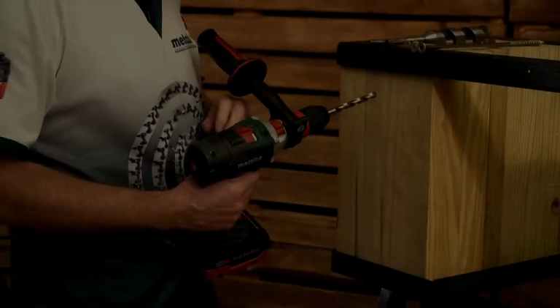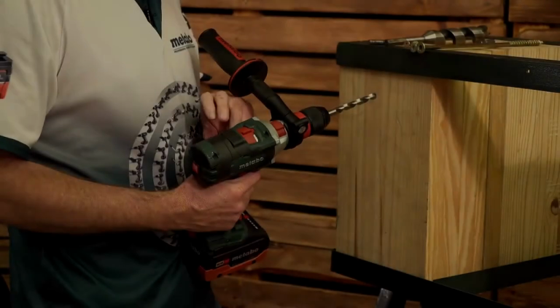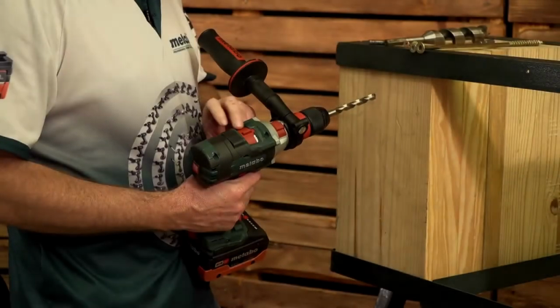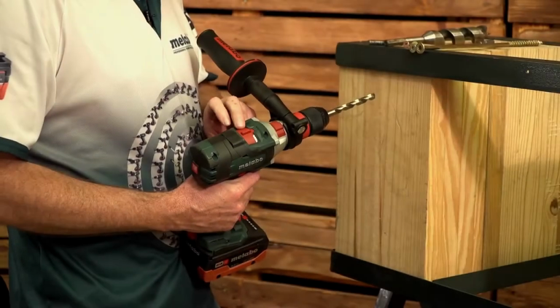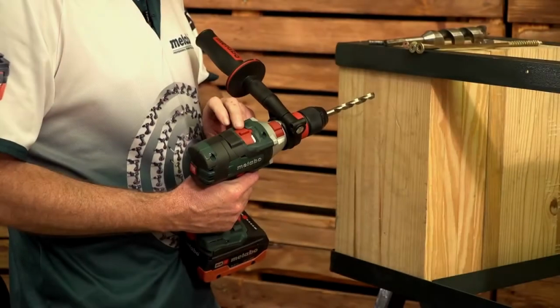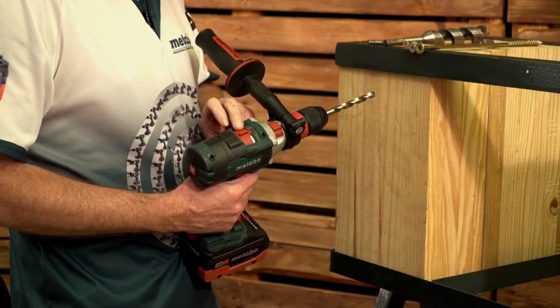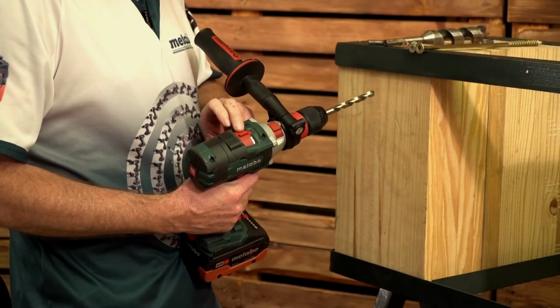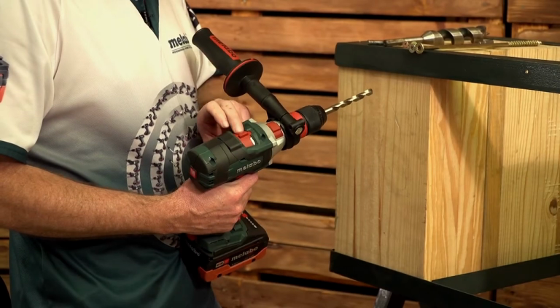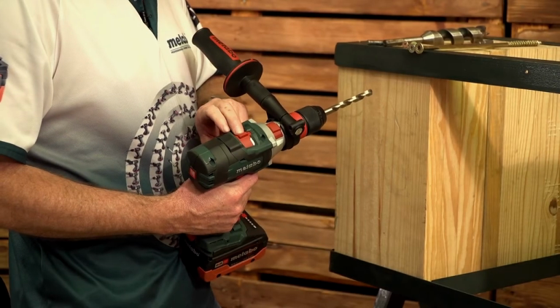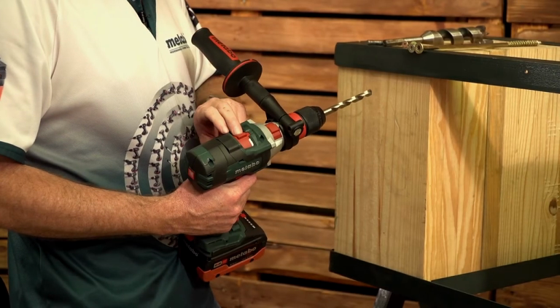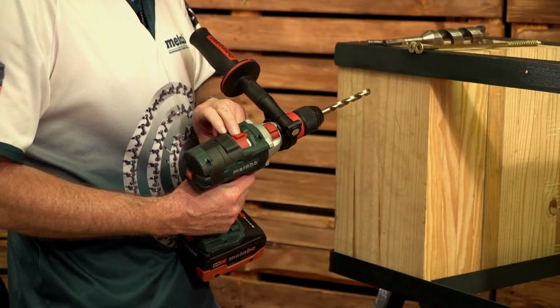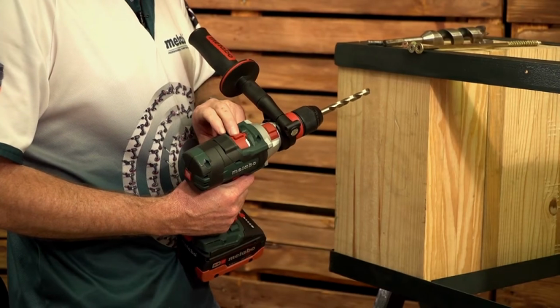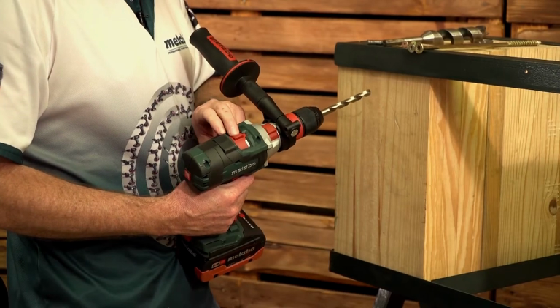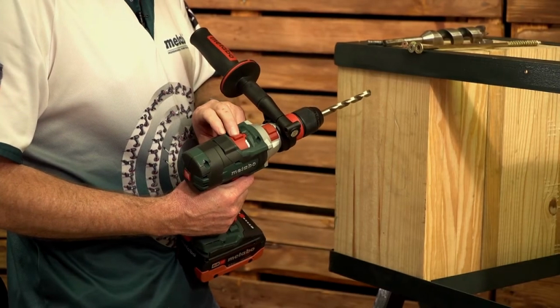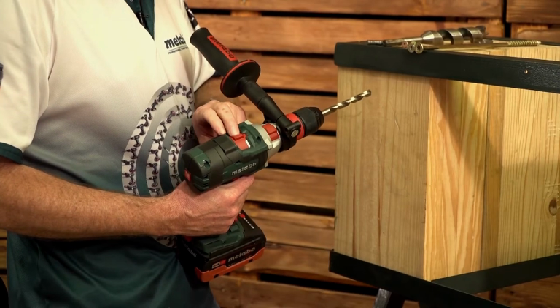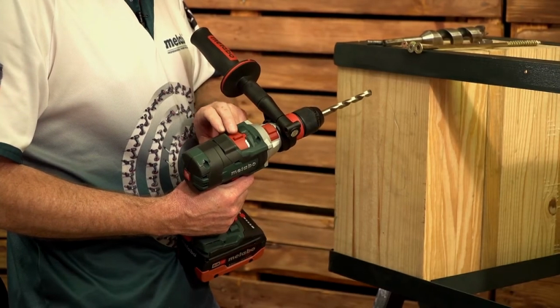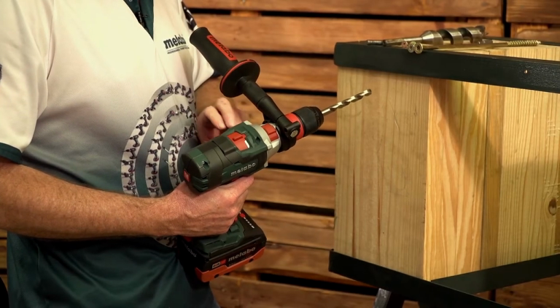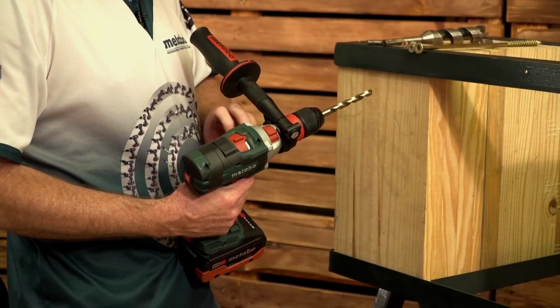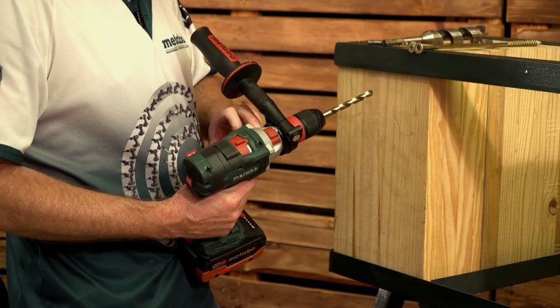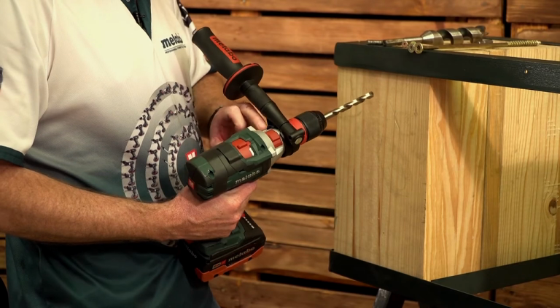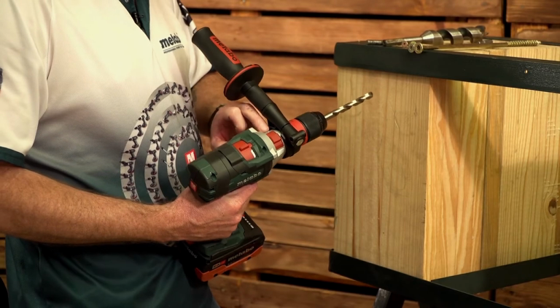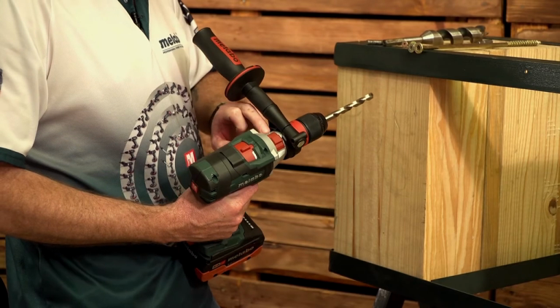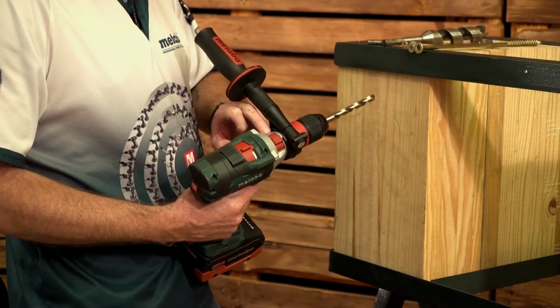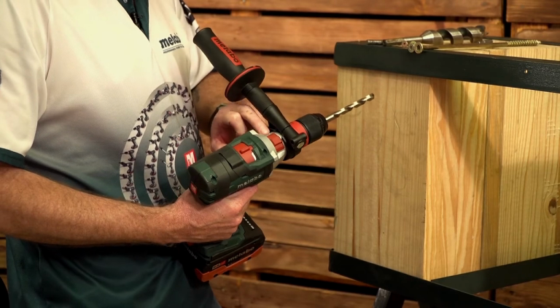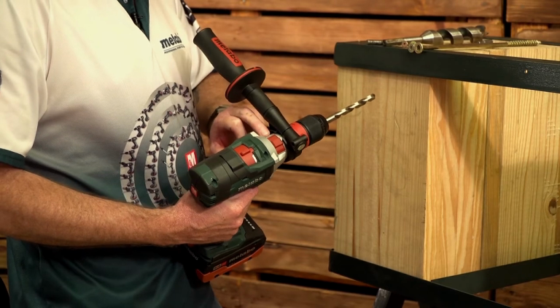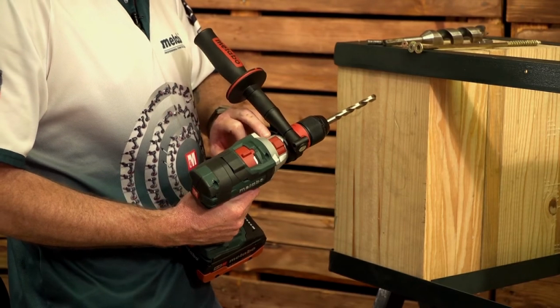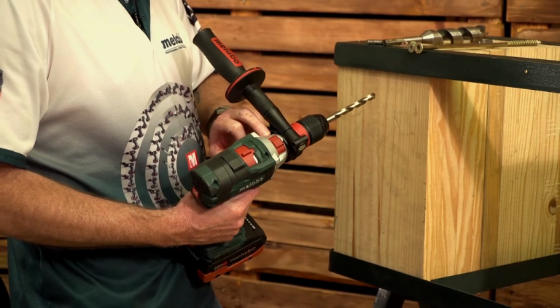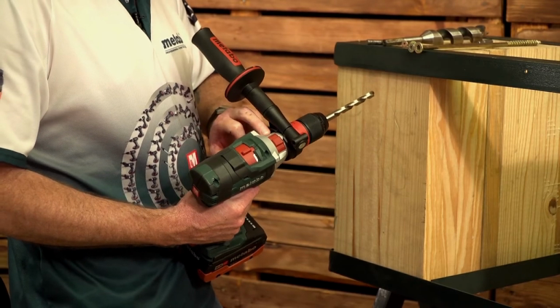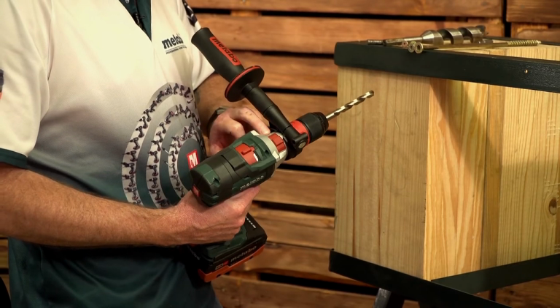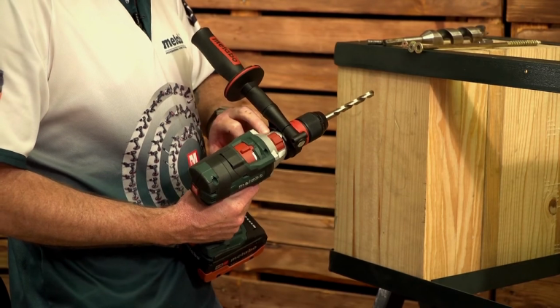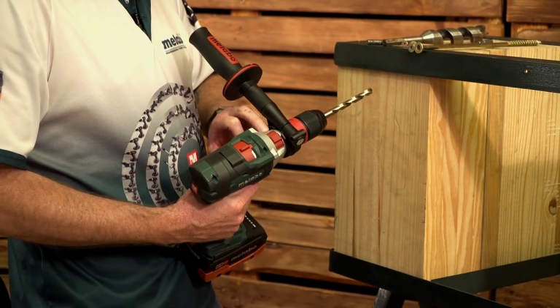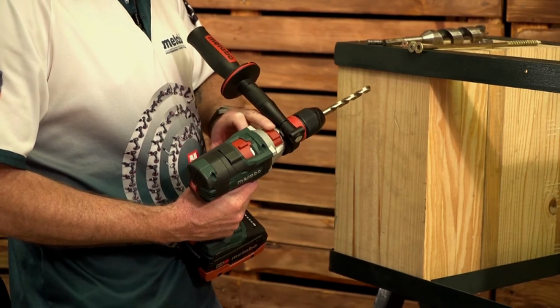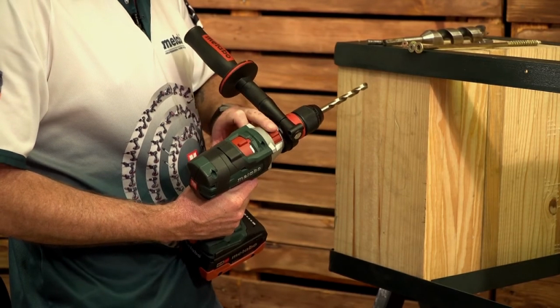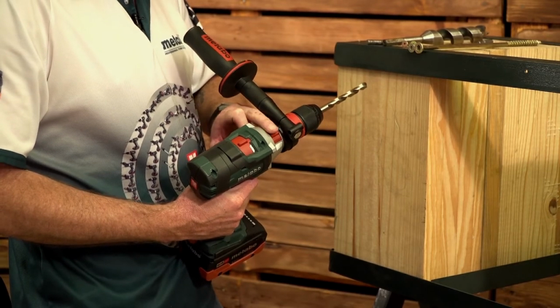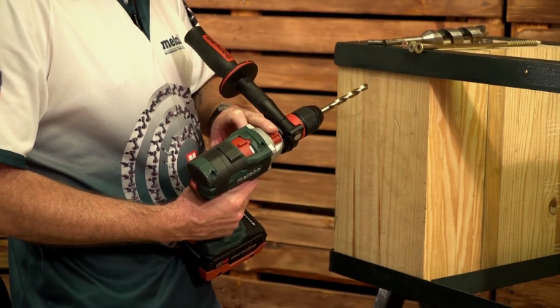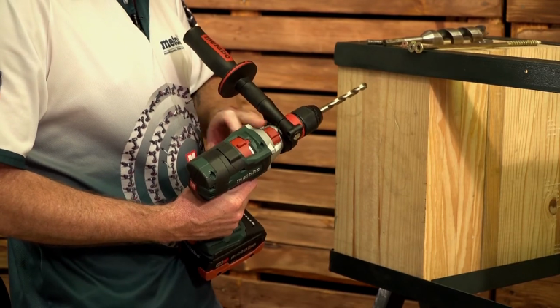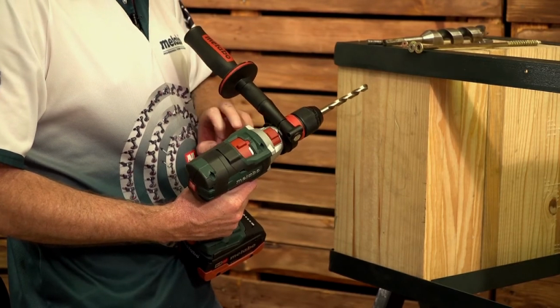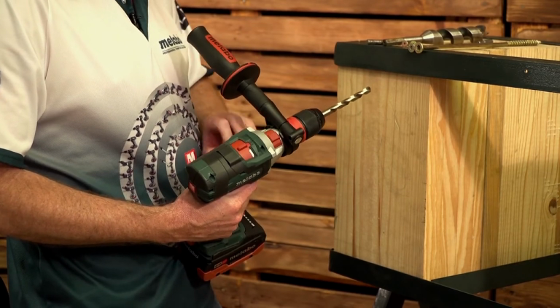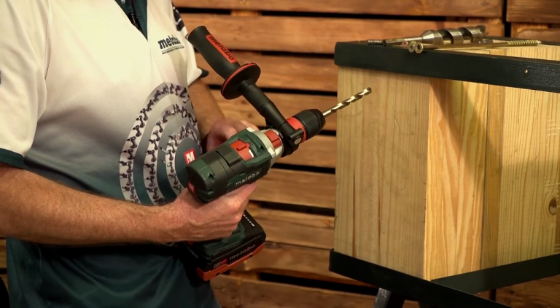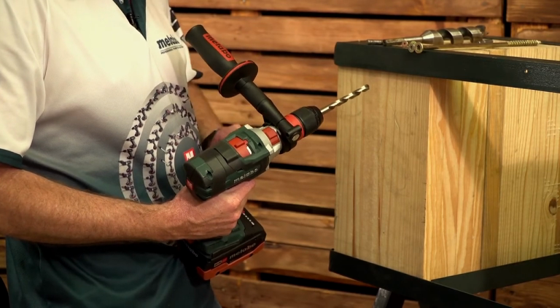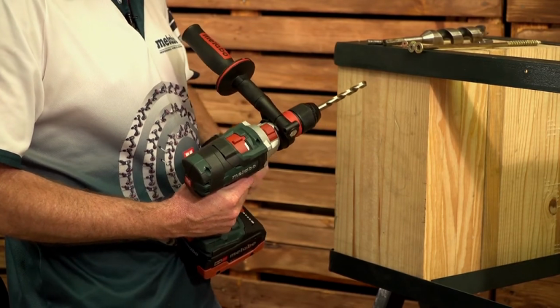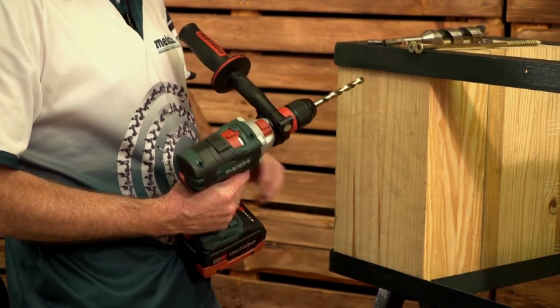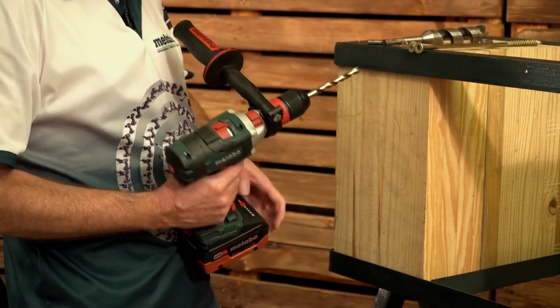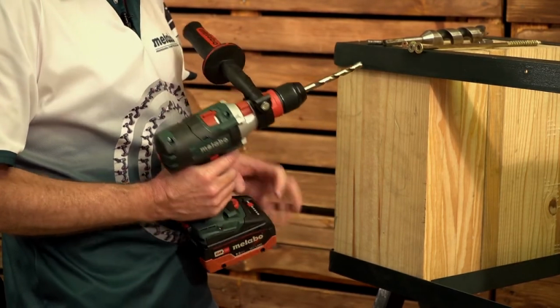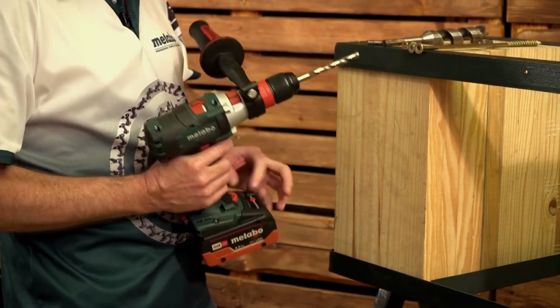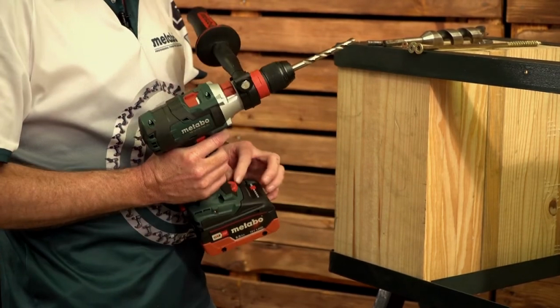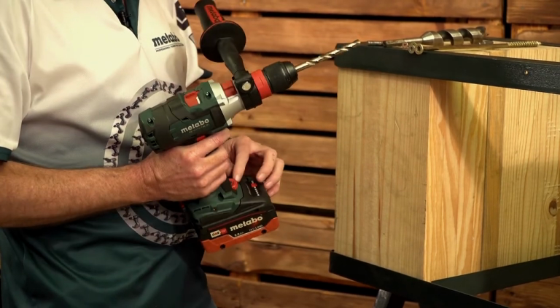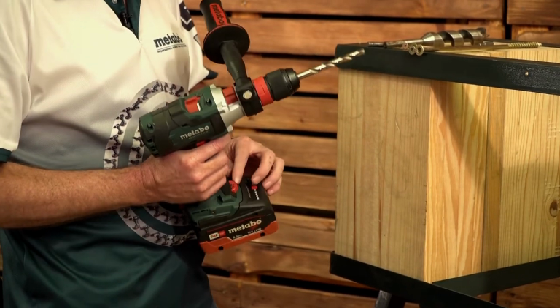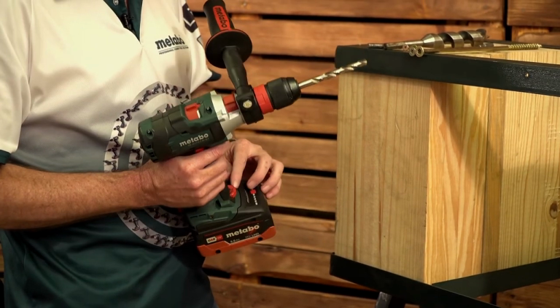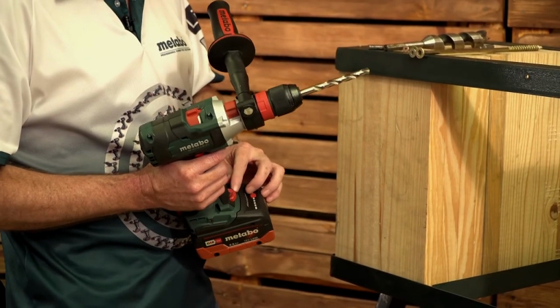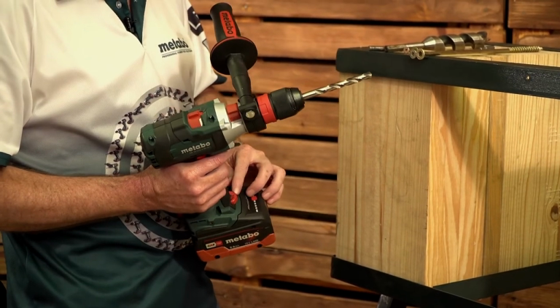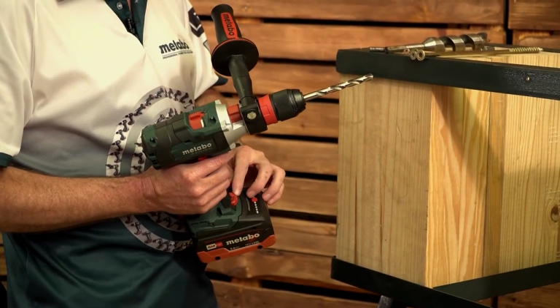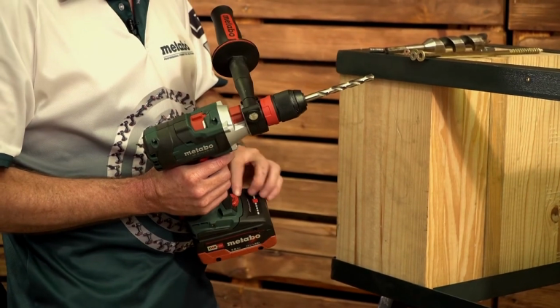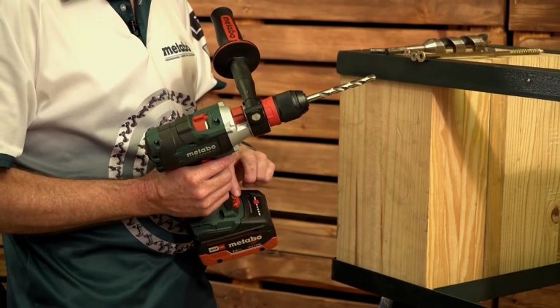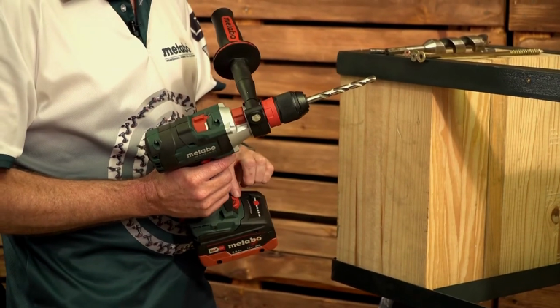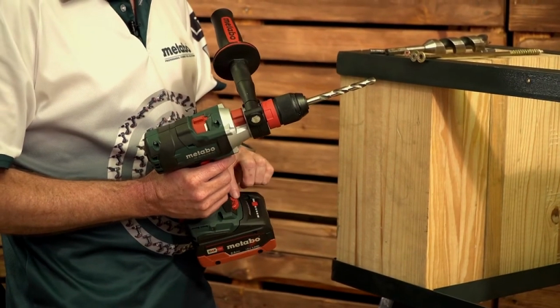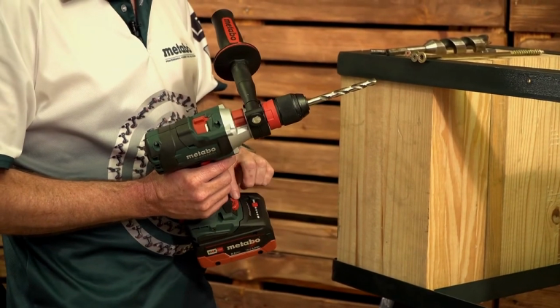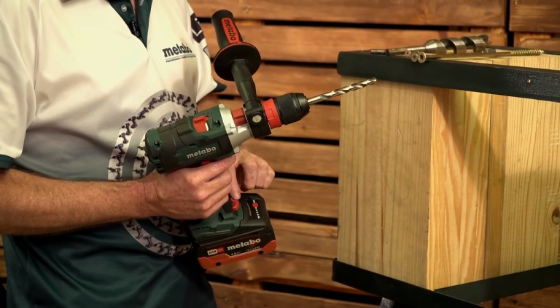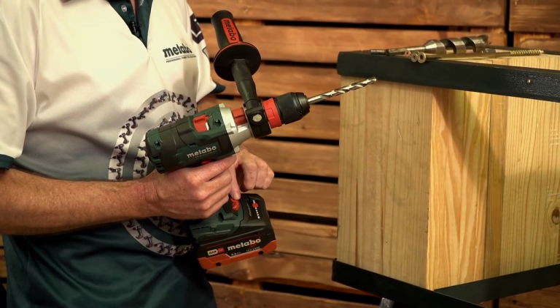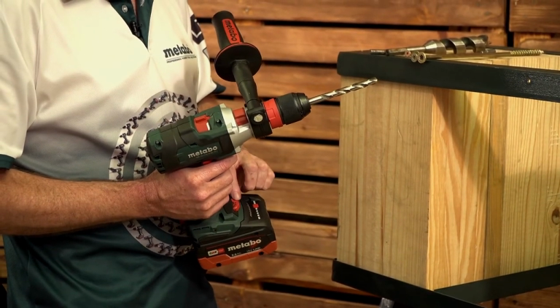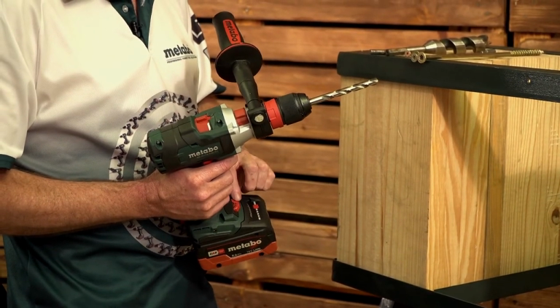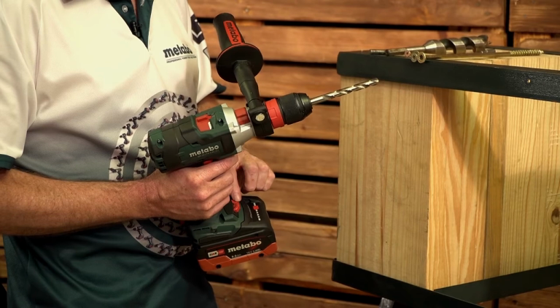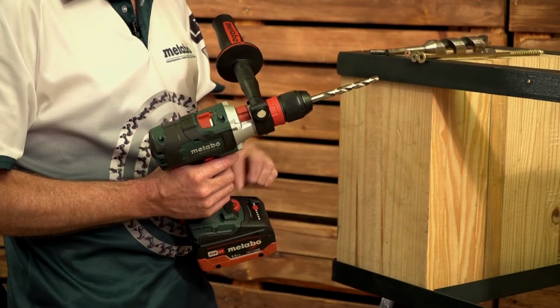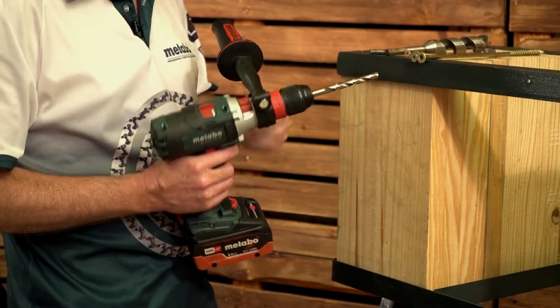My settings are second gear on the gearbox, locked out on drill, off hammer and on the thumb wheel on drill as well.